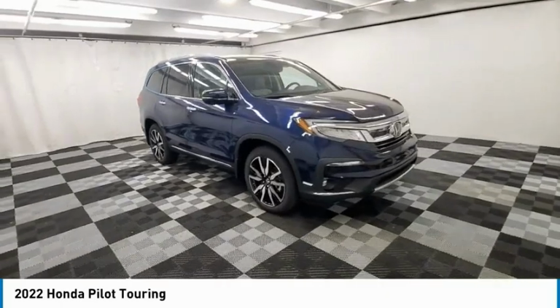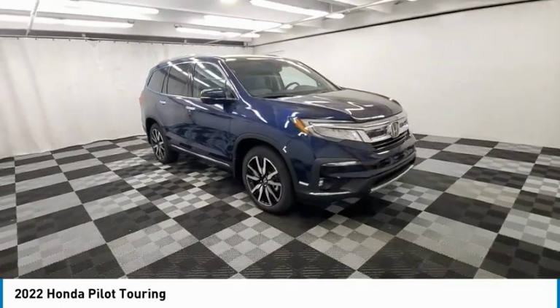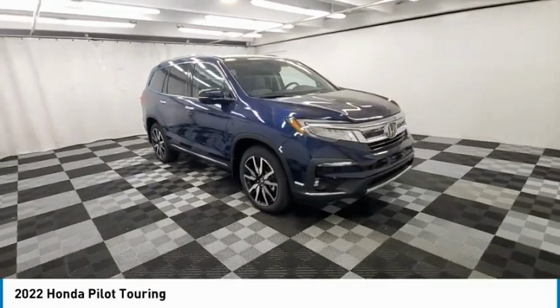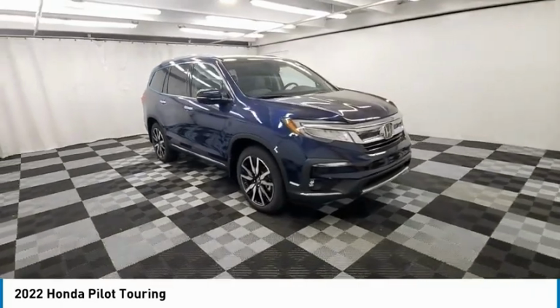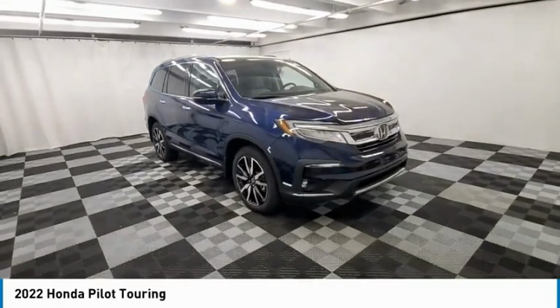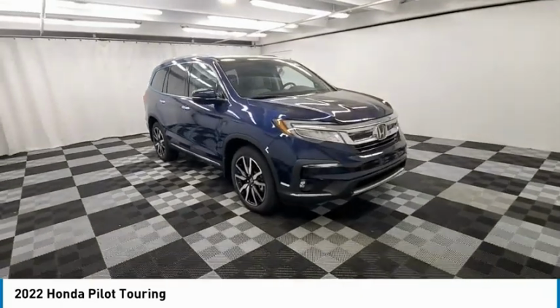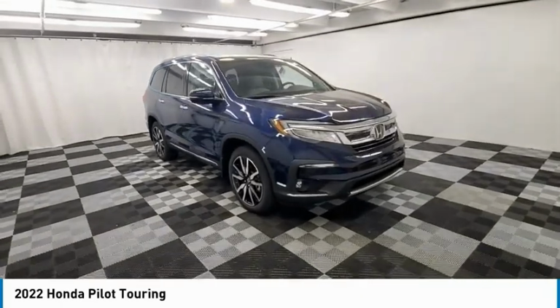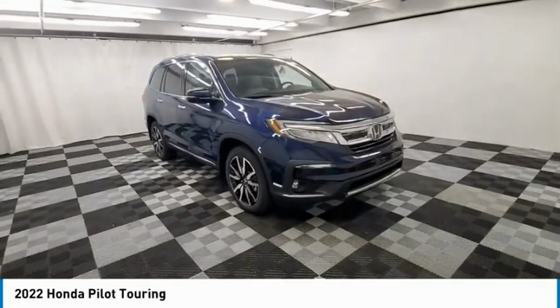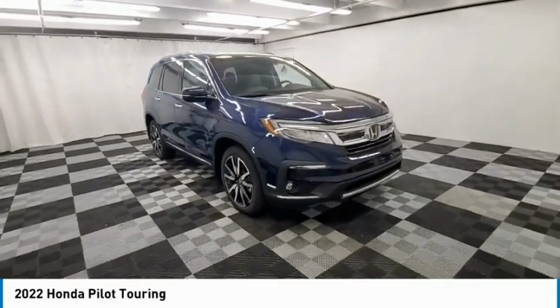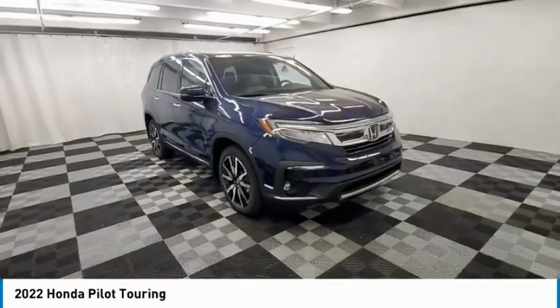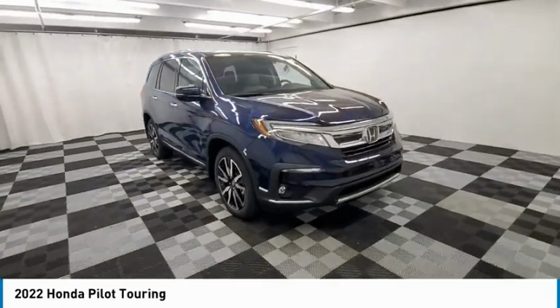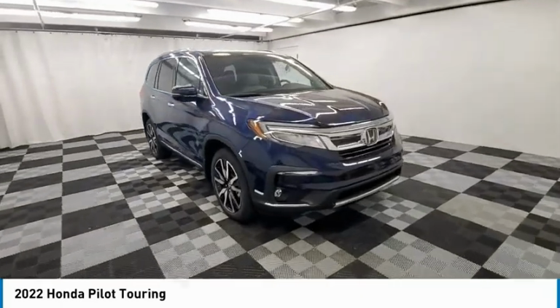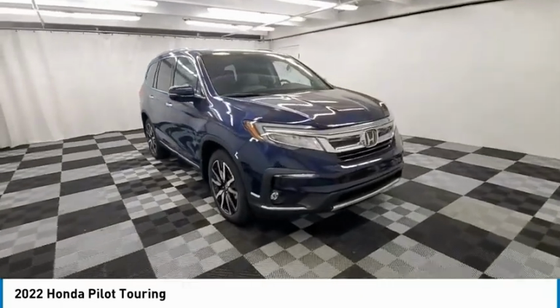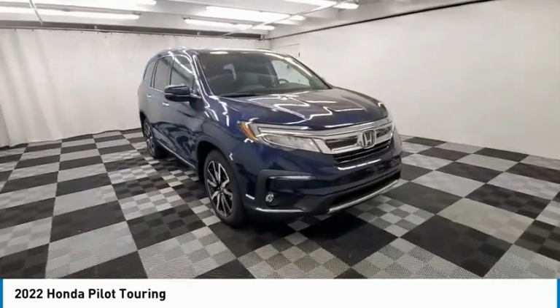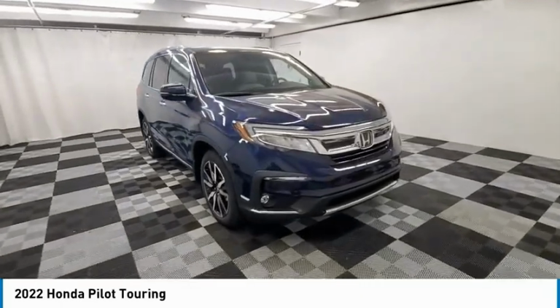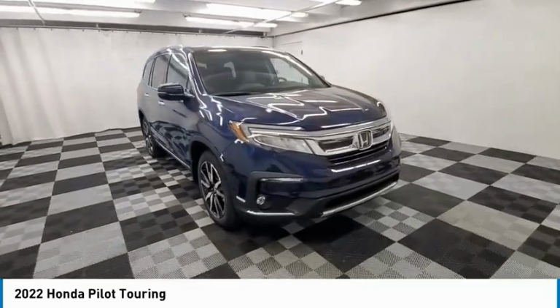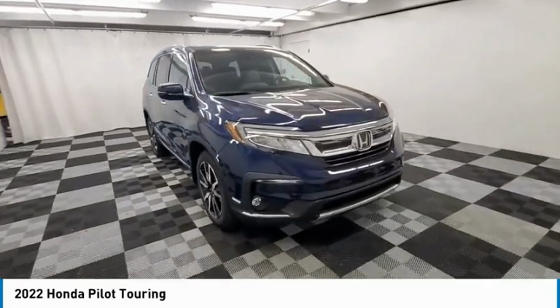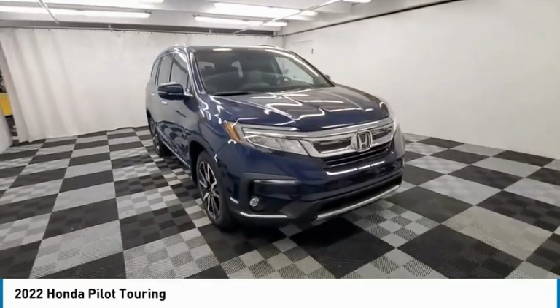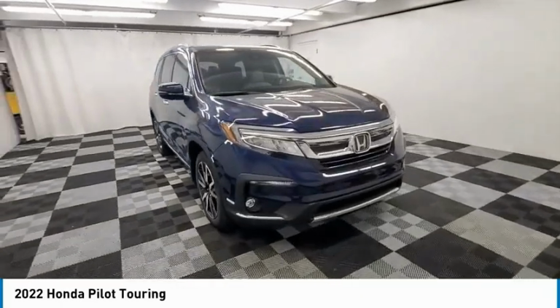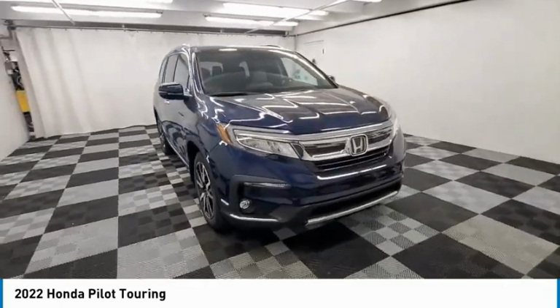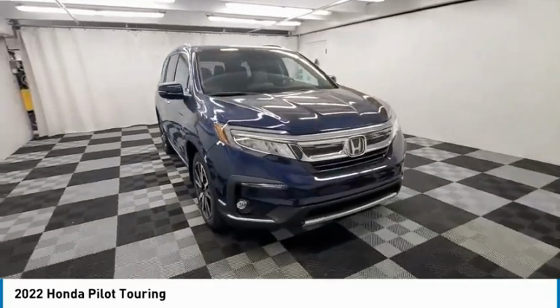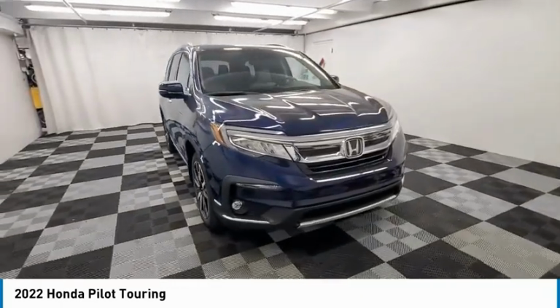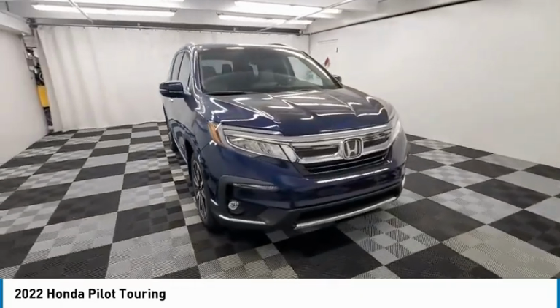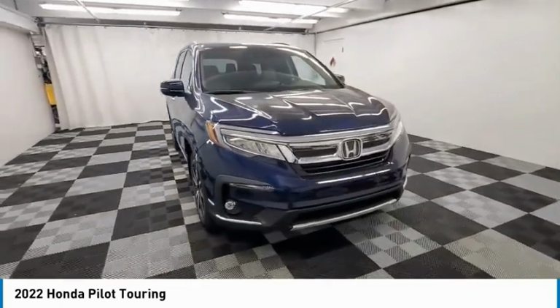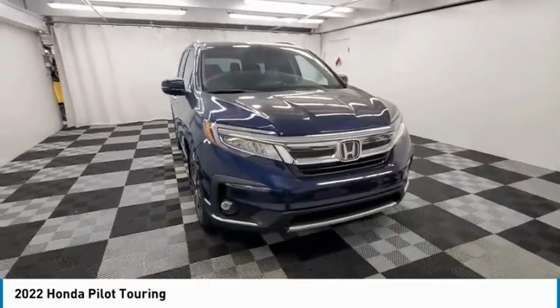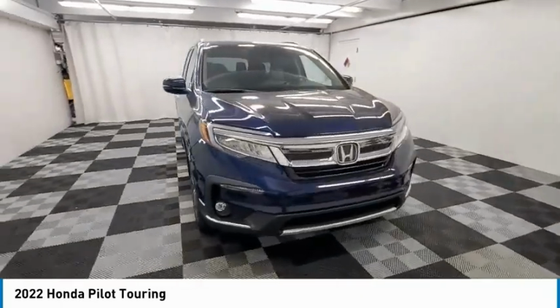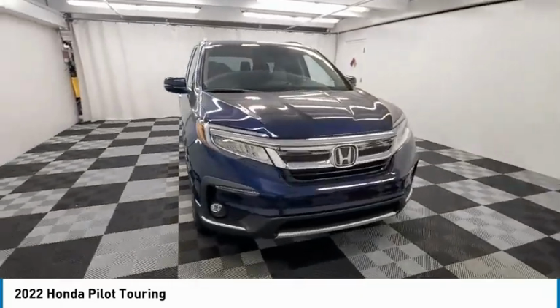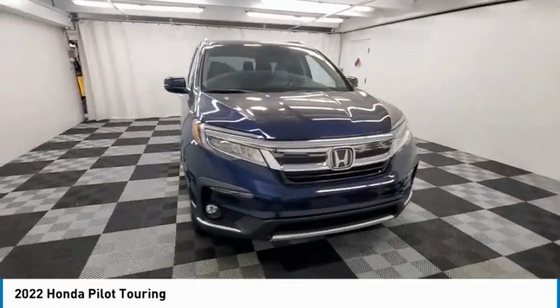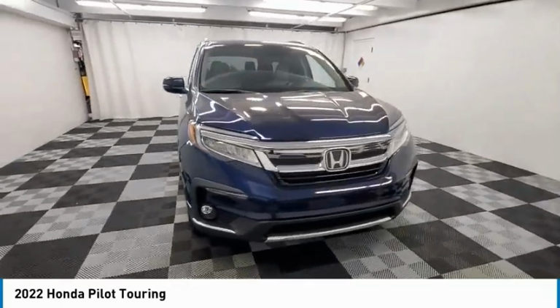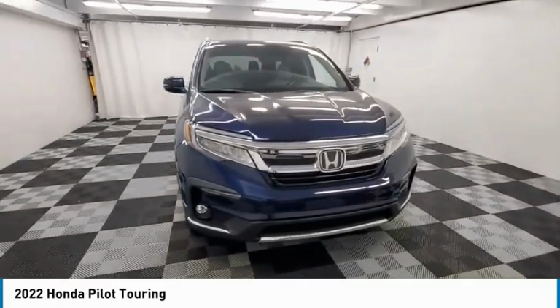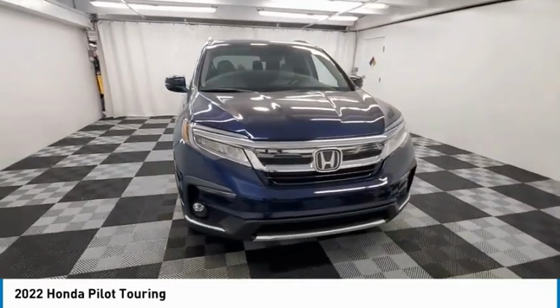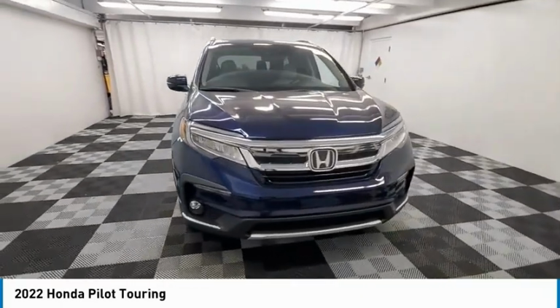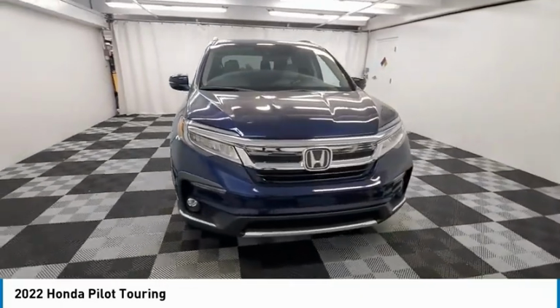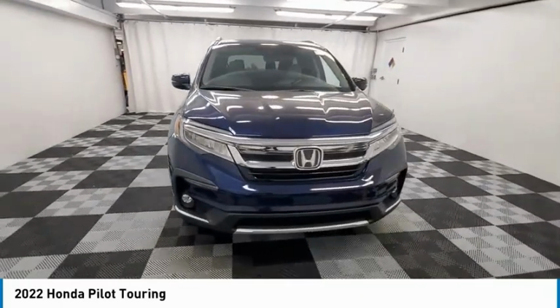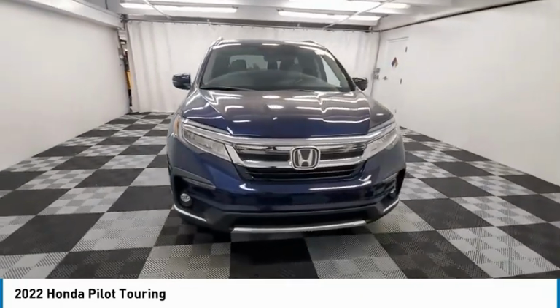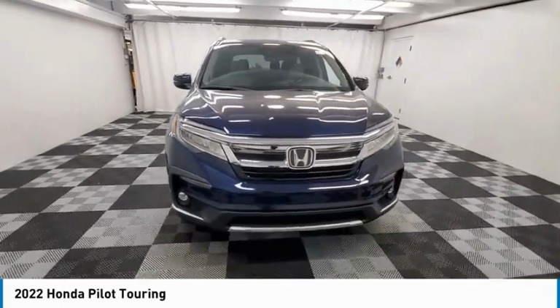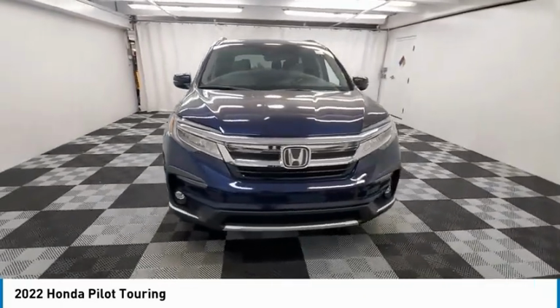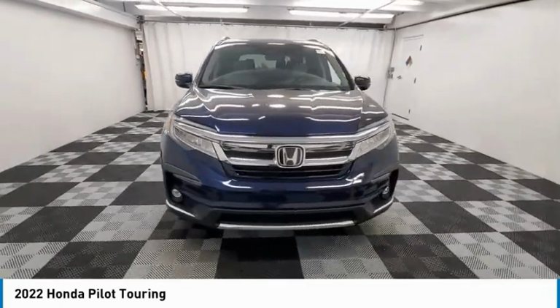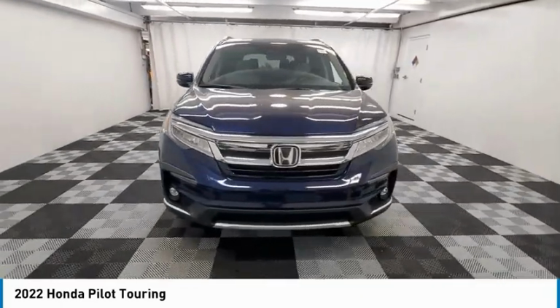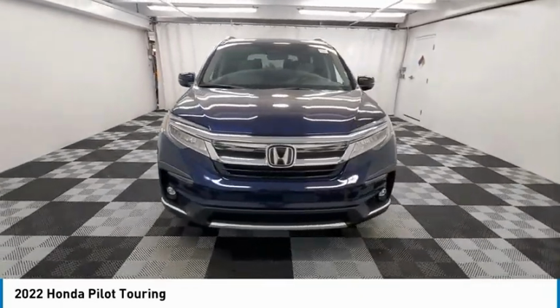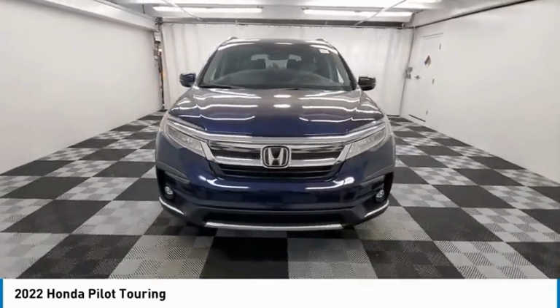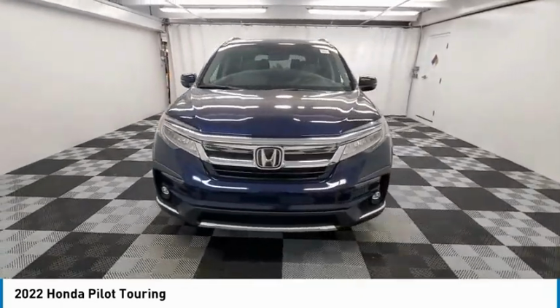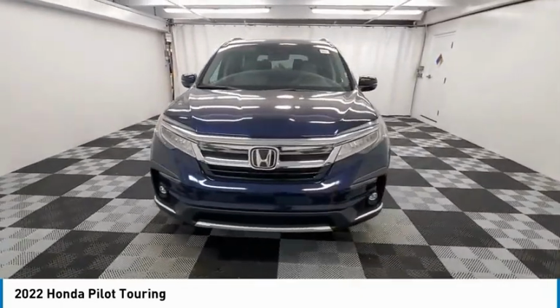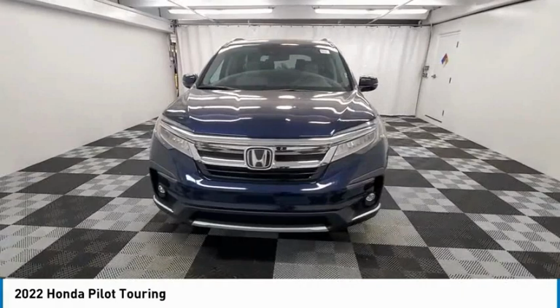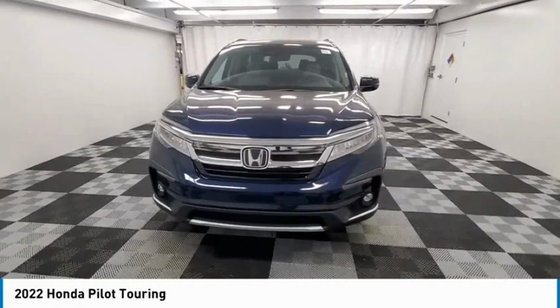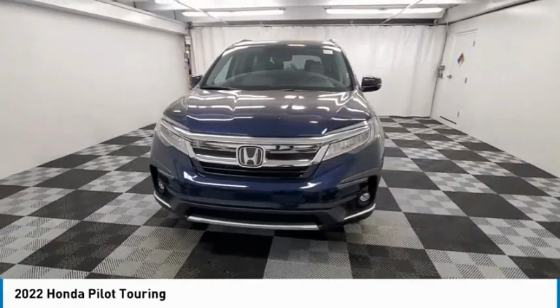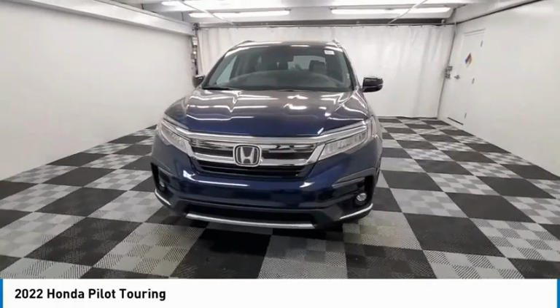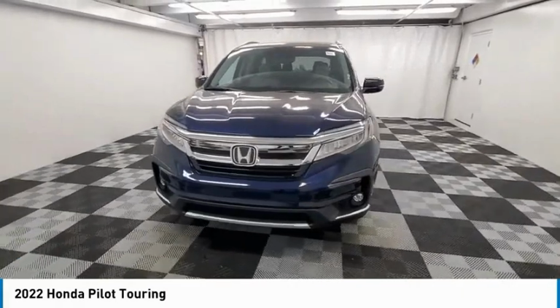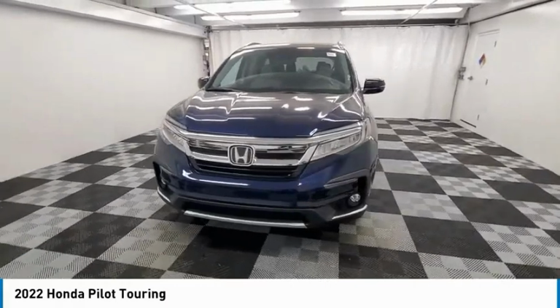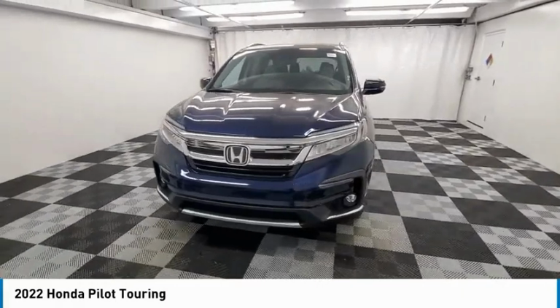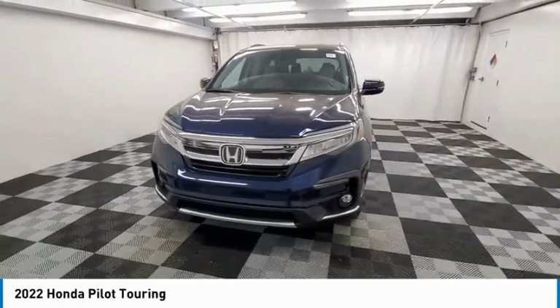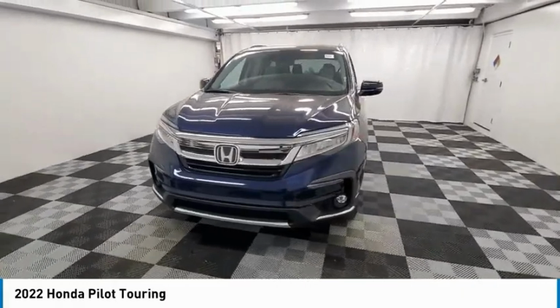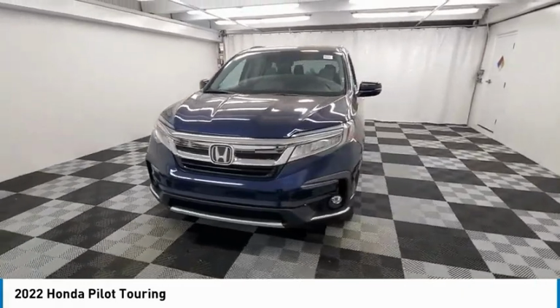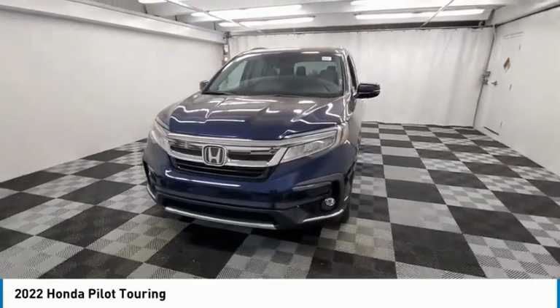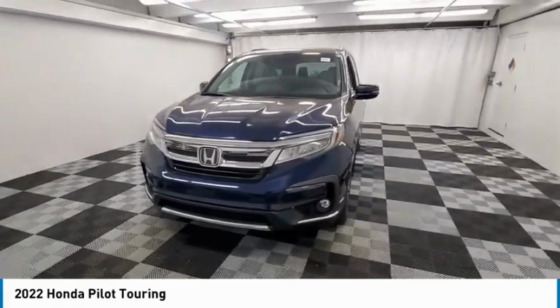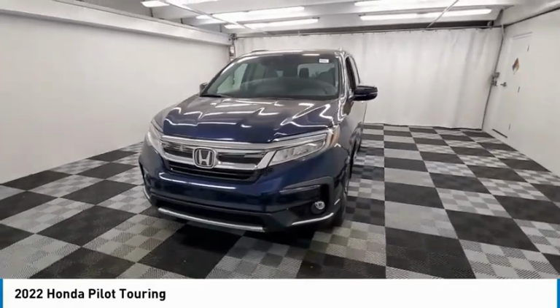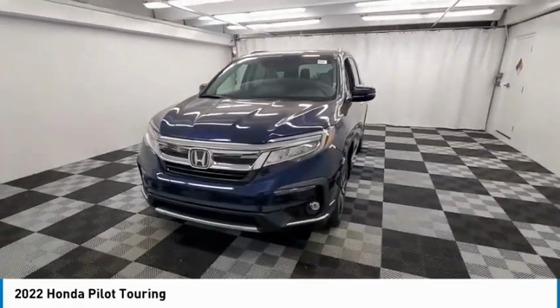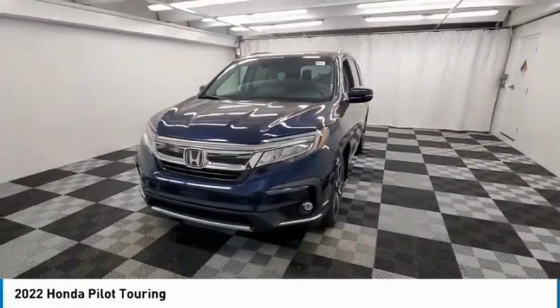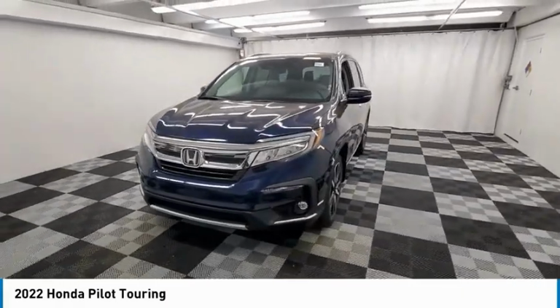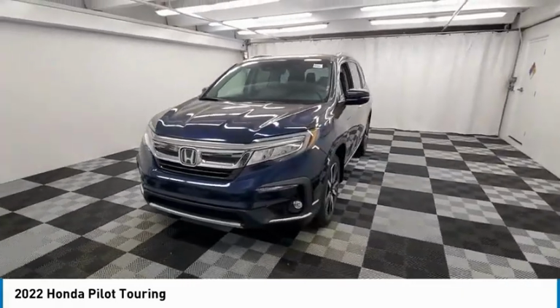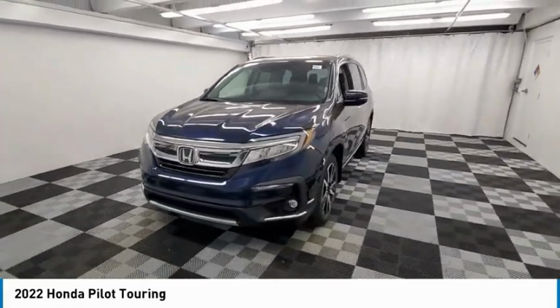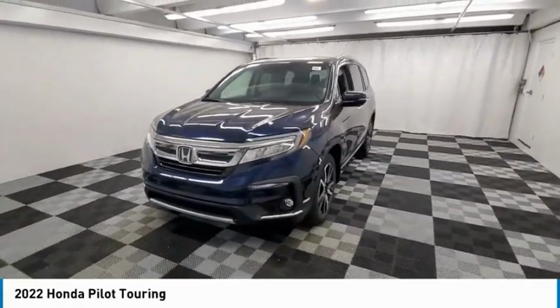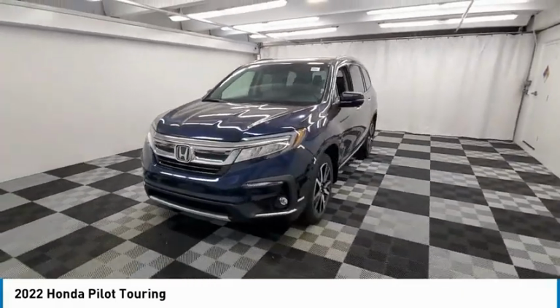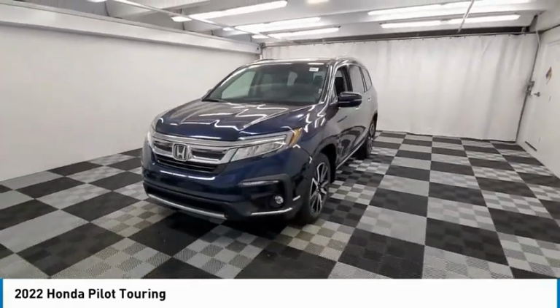Power Moonroof. This beauty is sure to make you the talk of the neighborhood, so call or drop in for a test drive today.